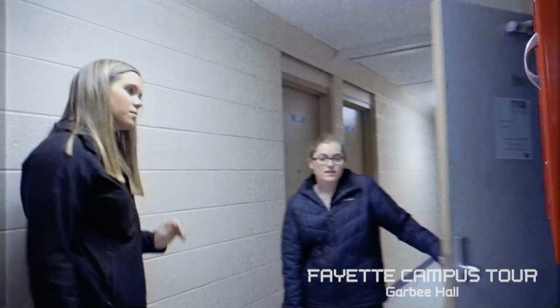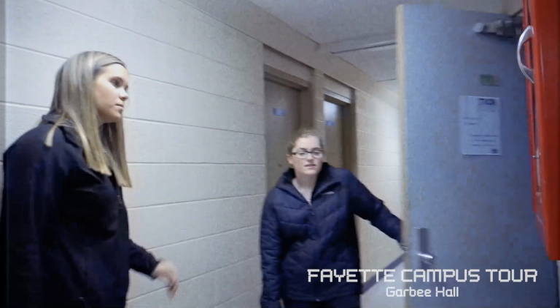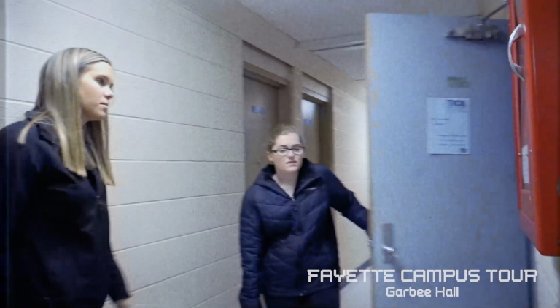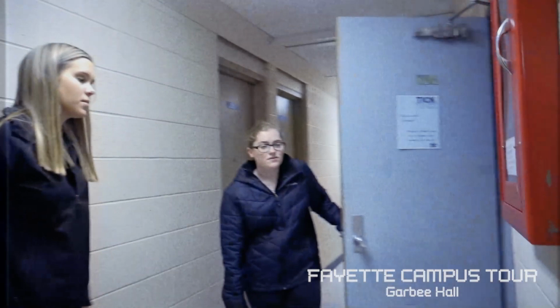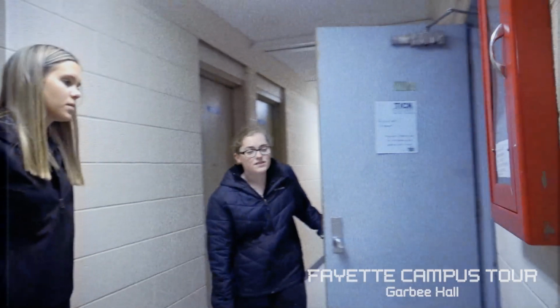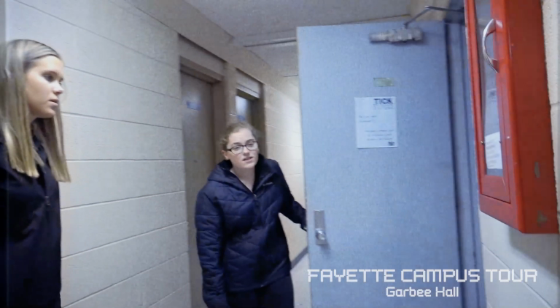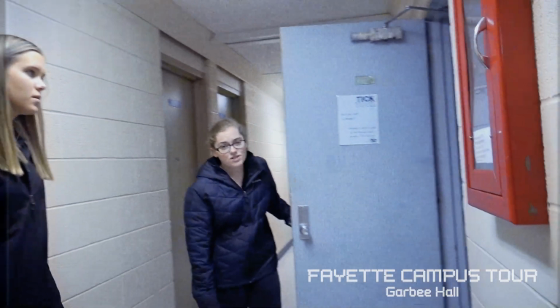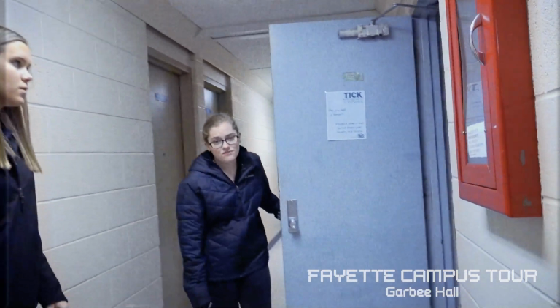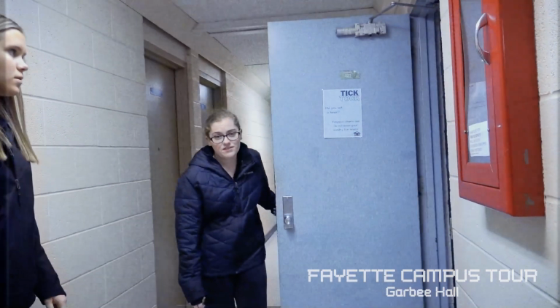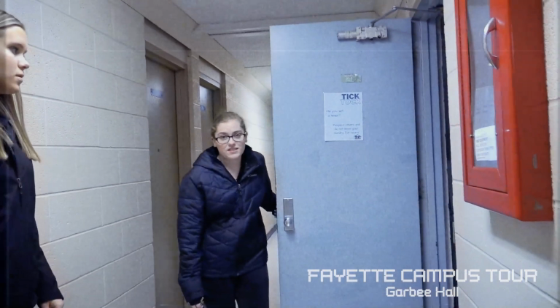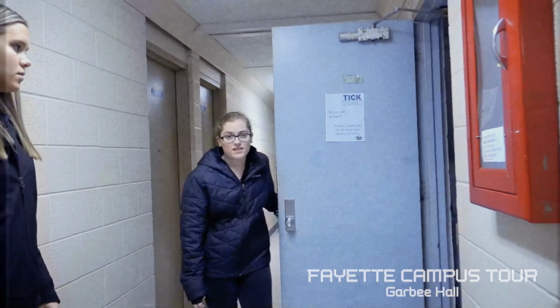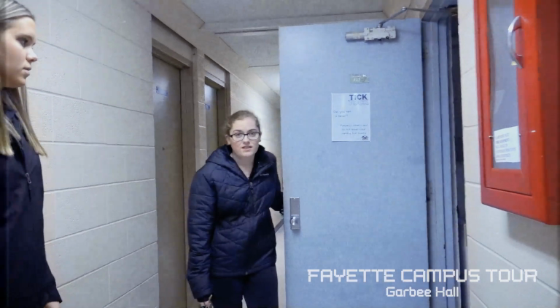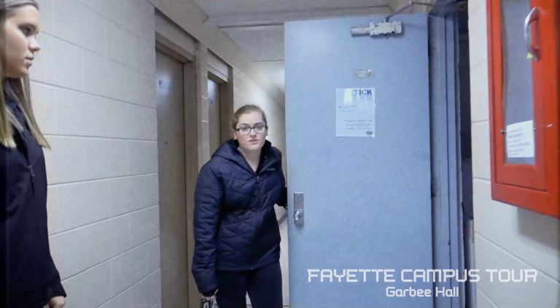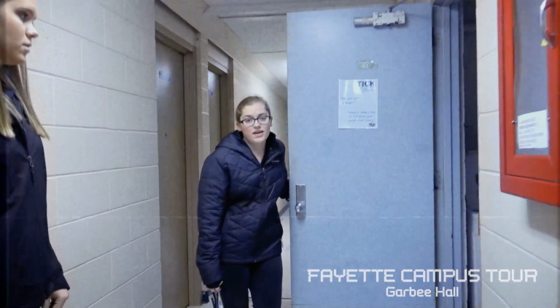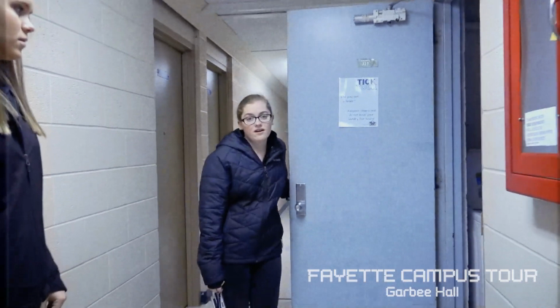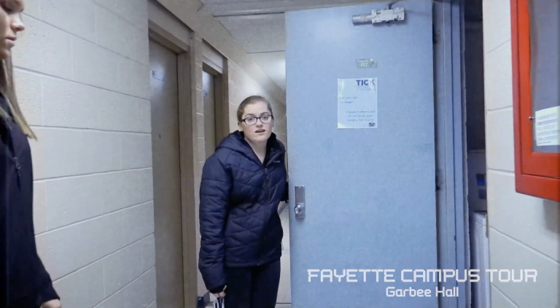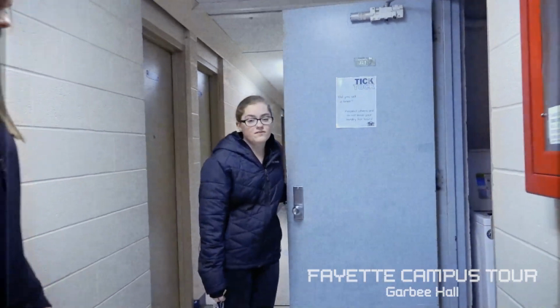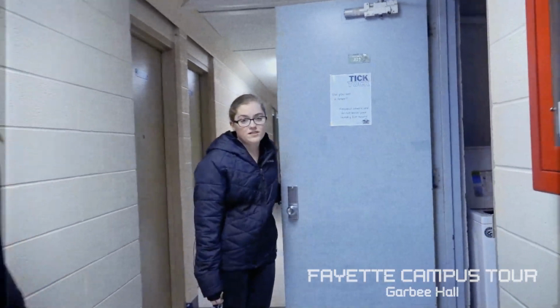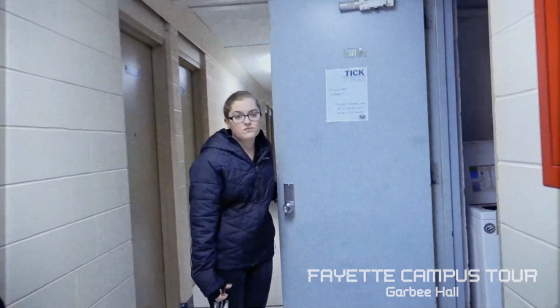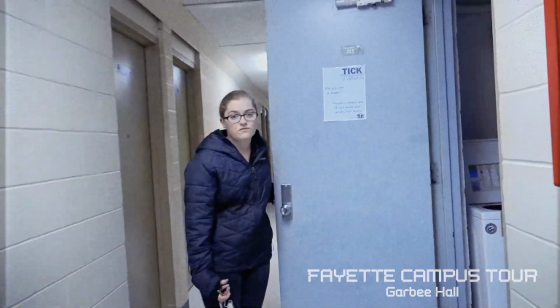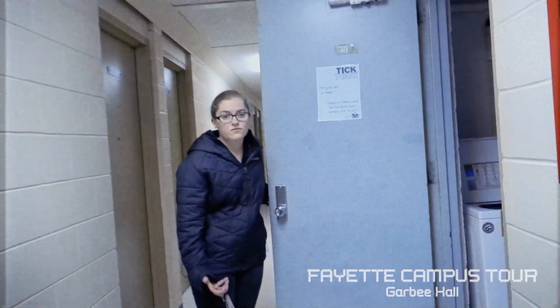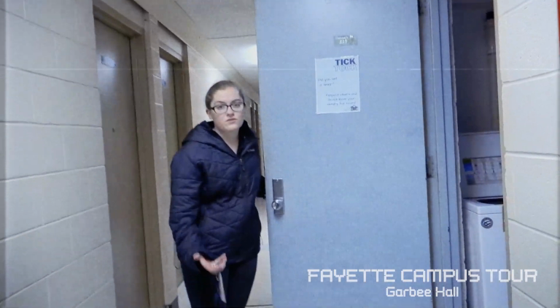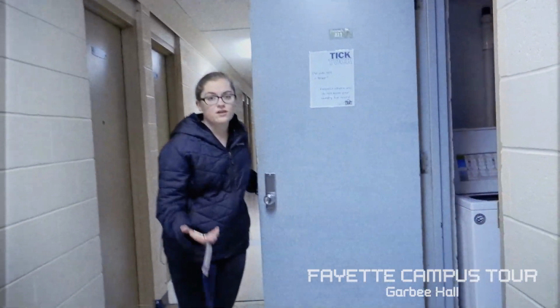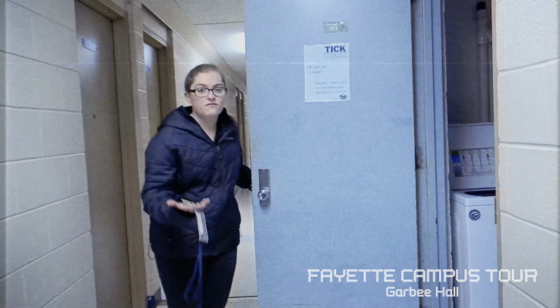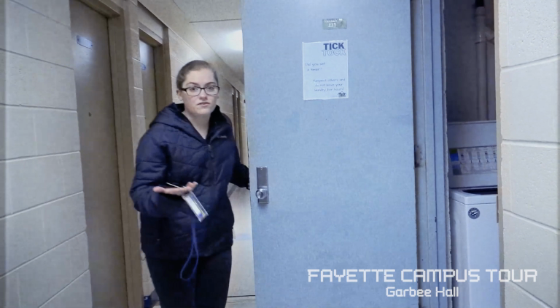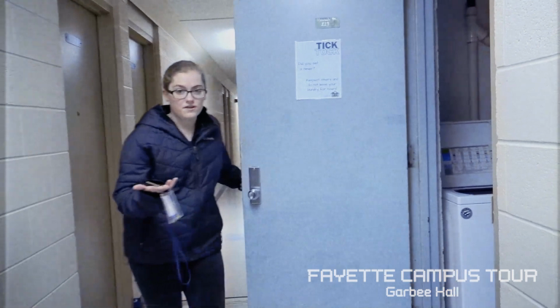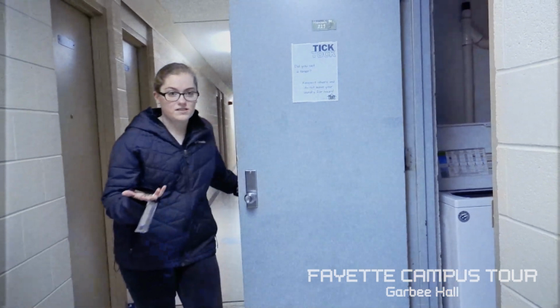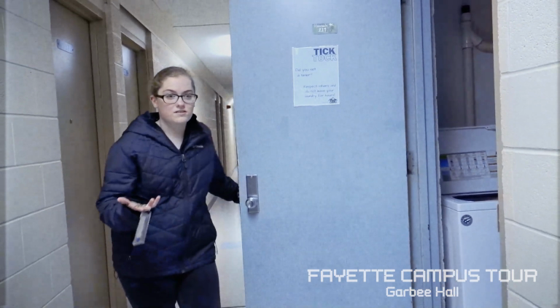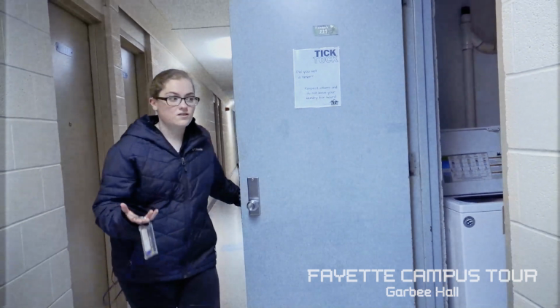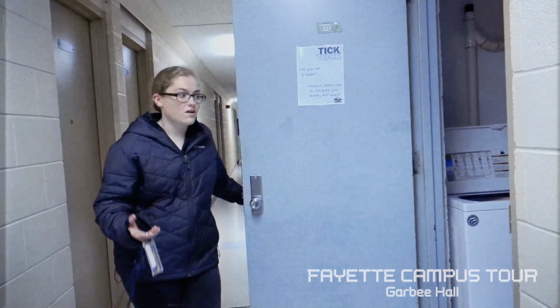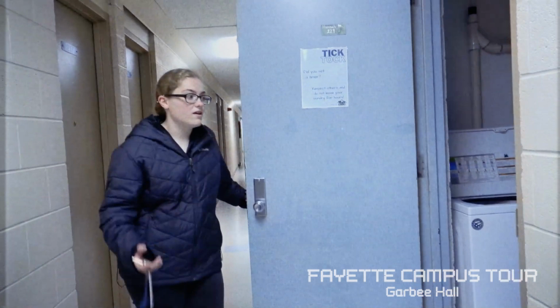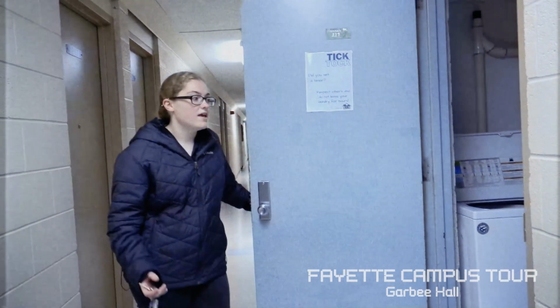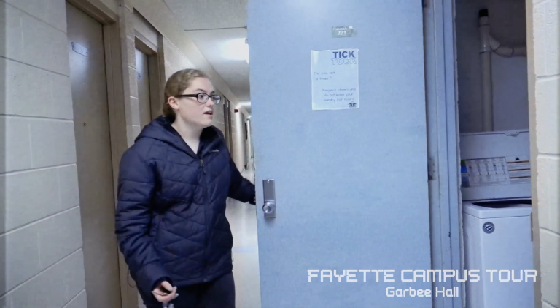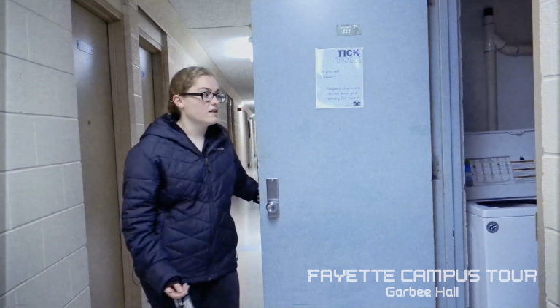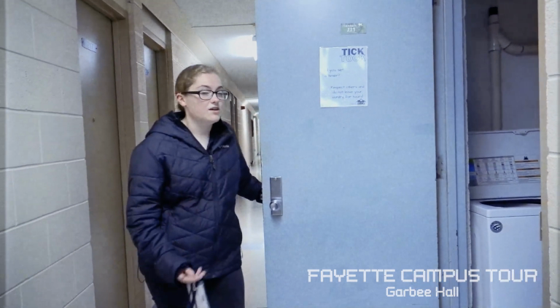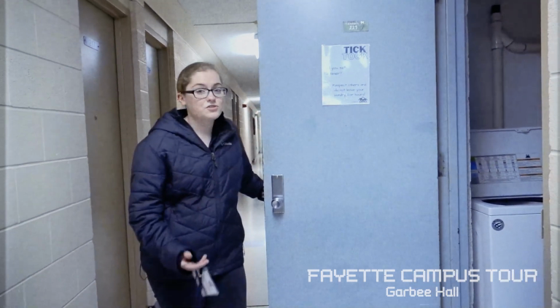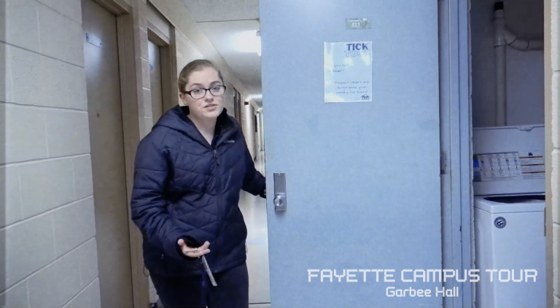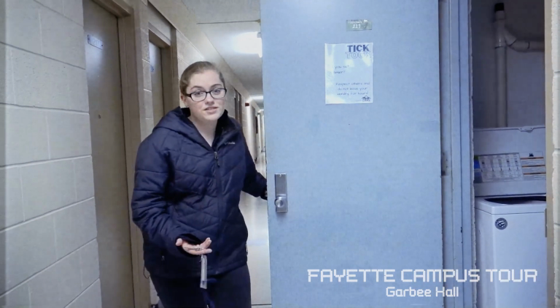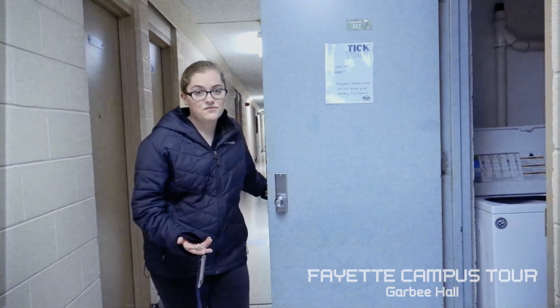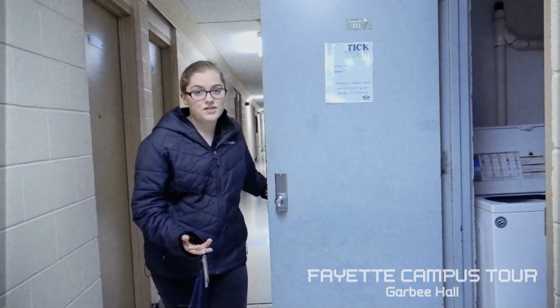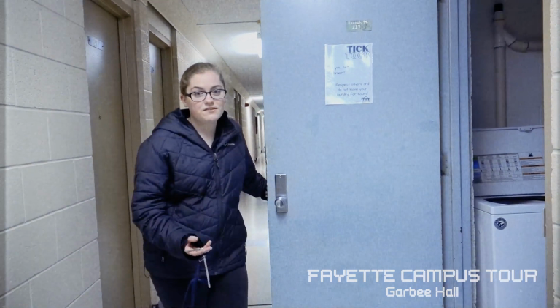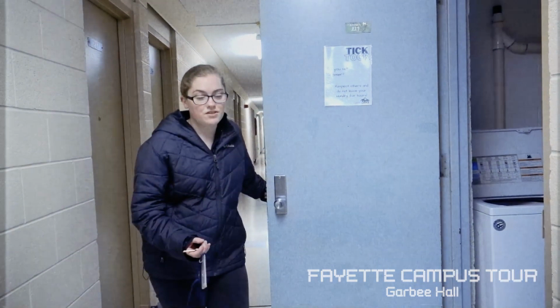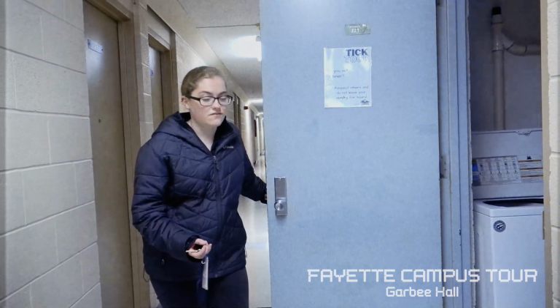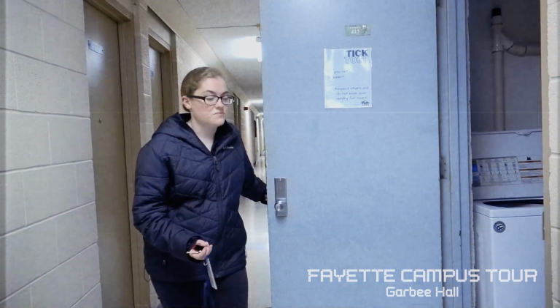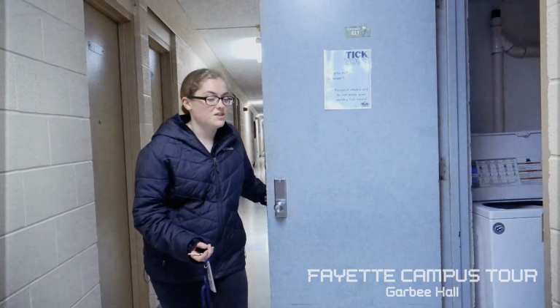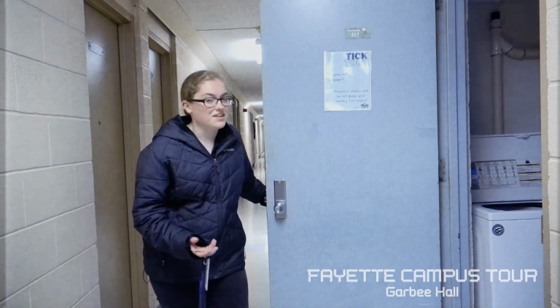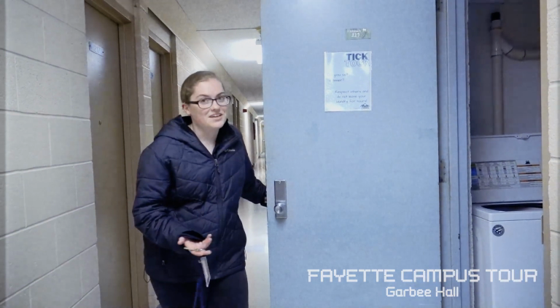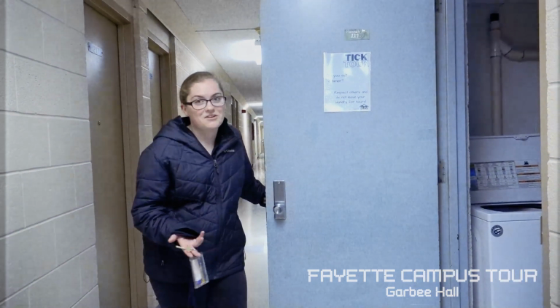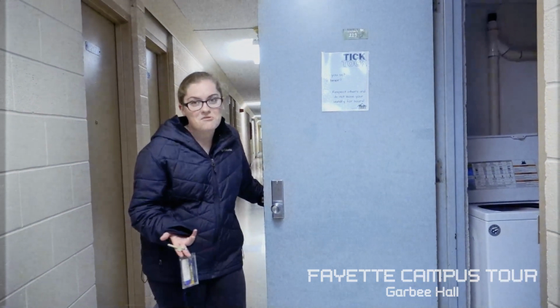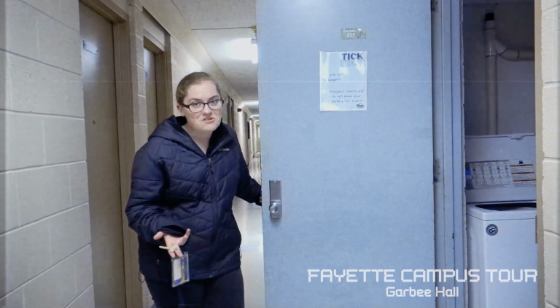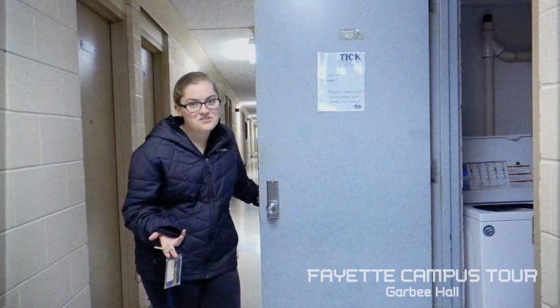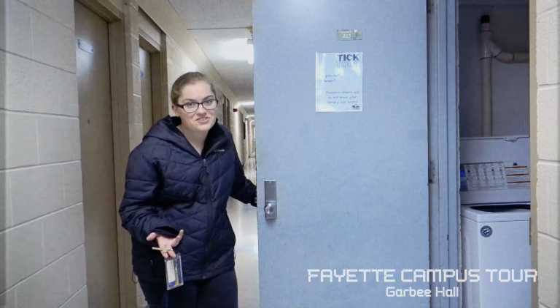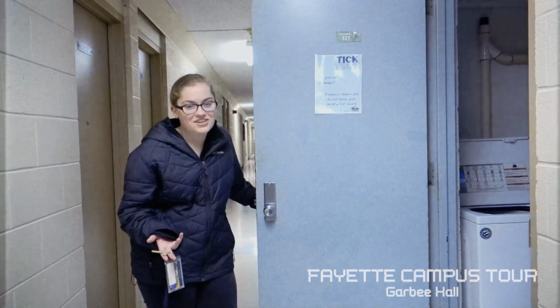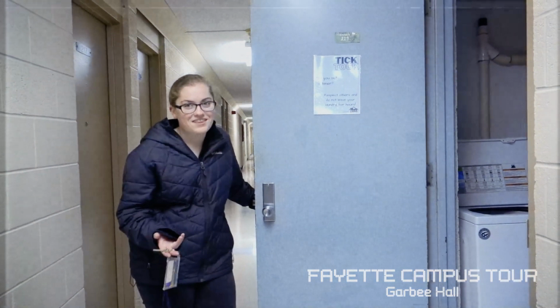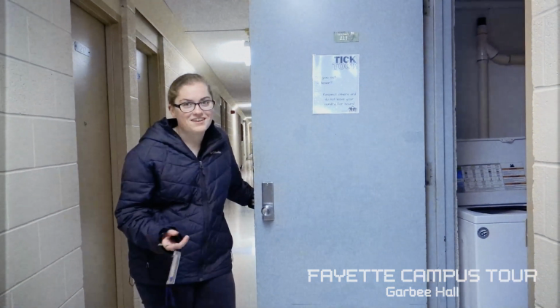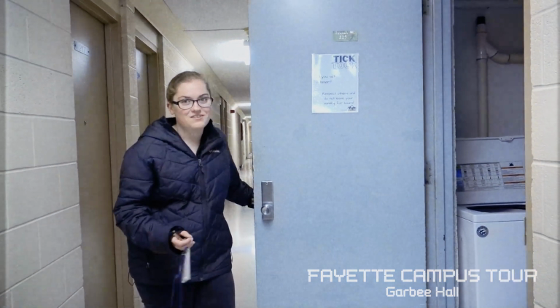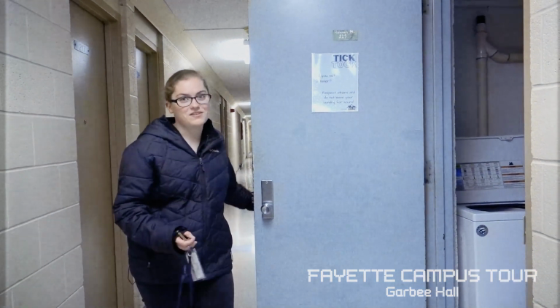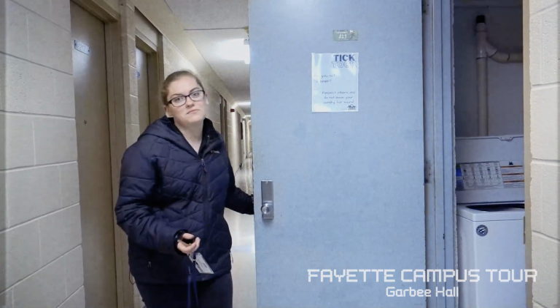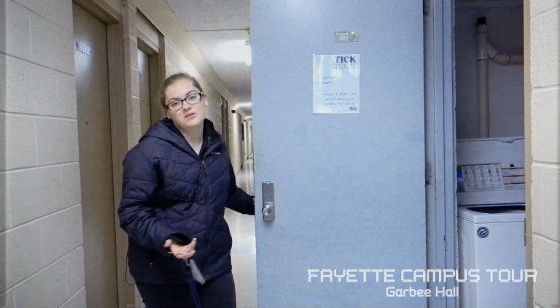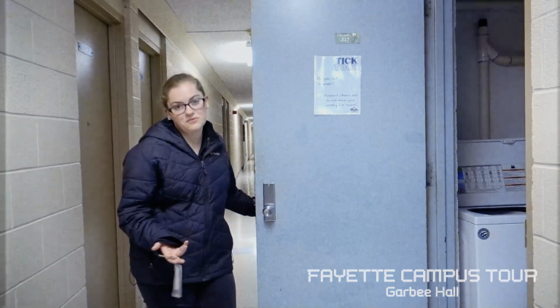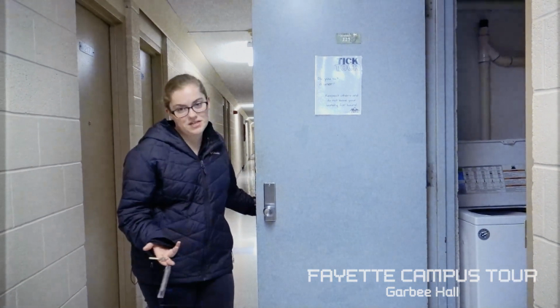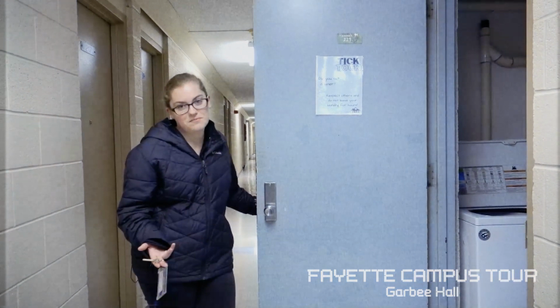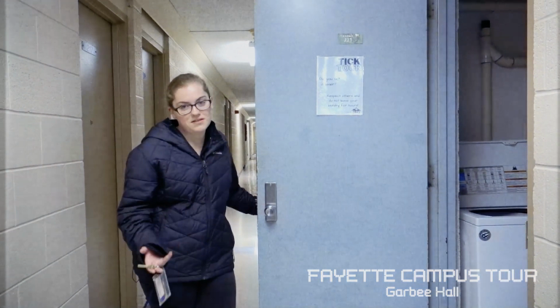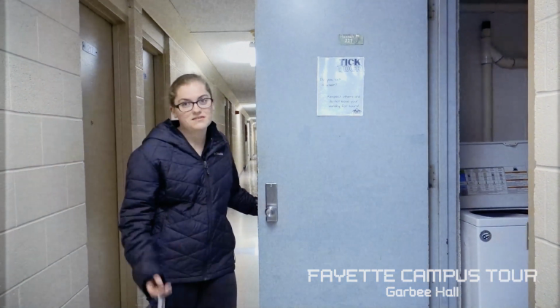There is a laundry facility located on every single floor of the residence hall. The laundry is free, so you don't have to bring any quarters or anything — you just have to bring your own detergent.